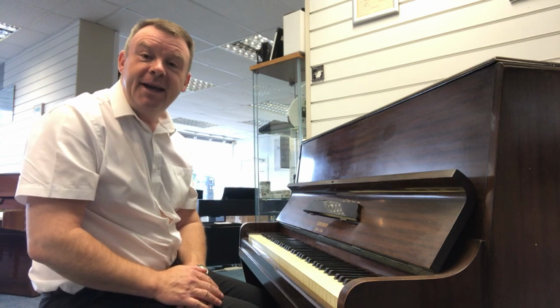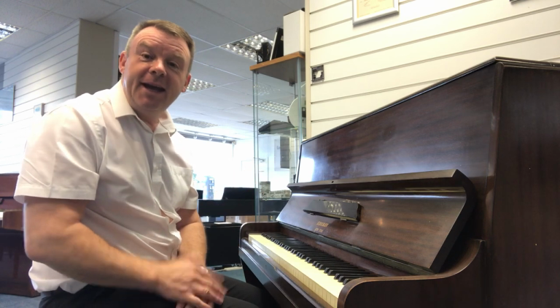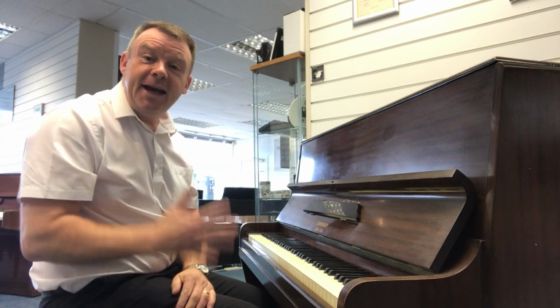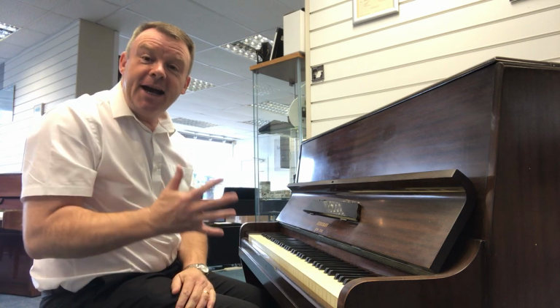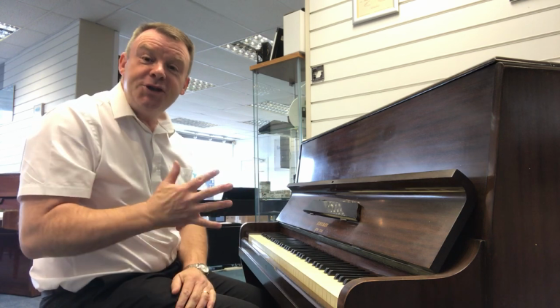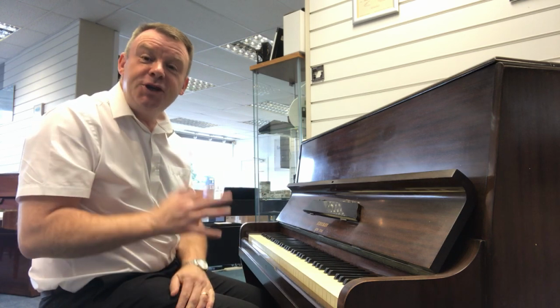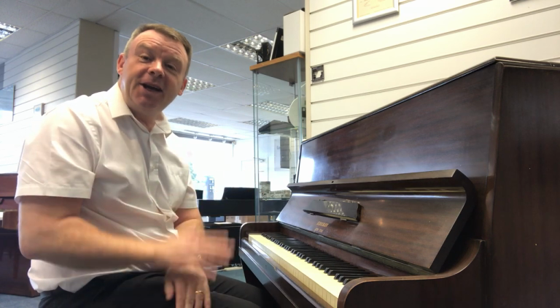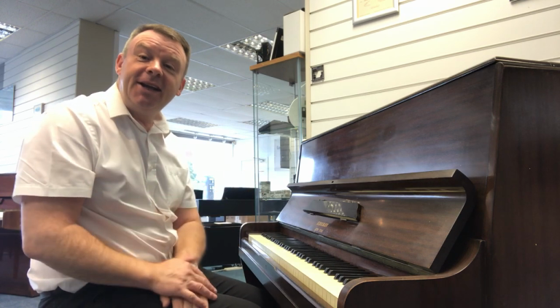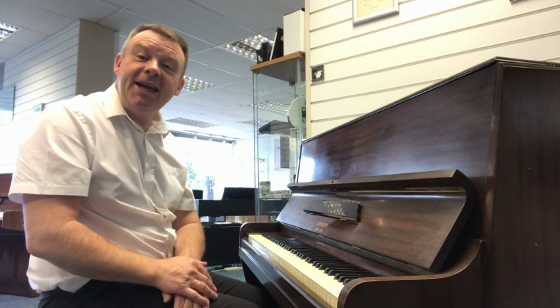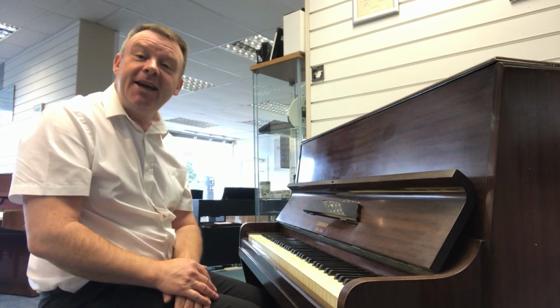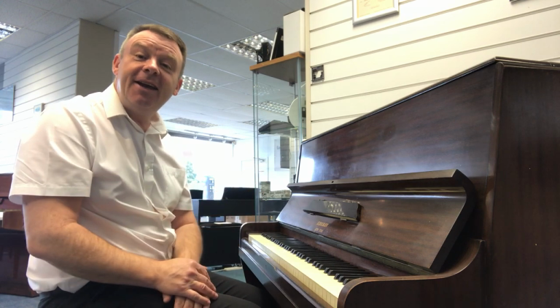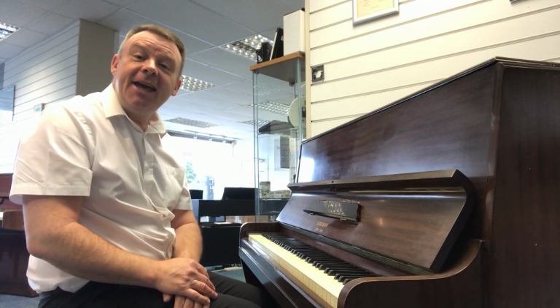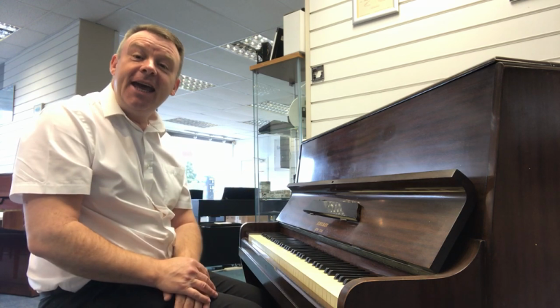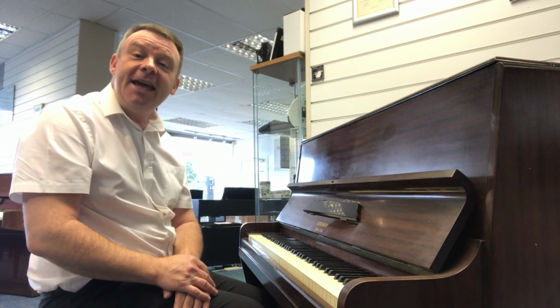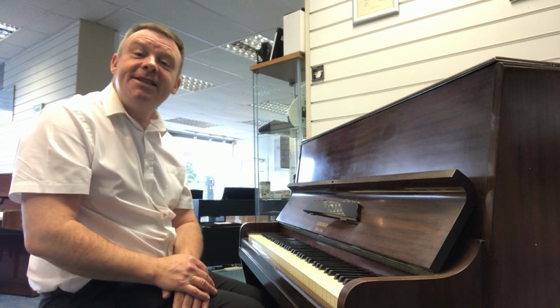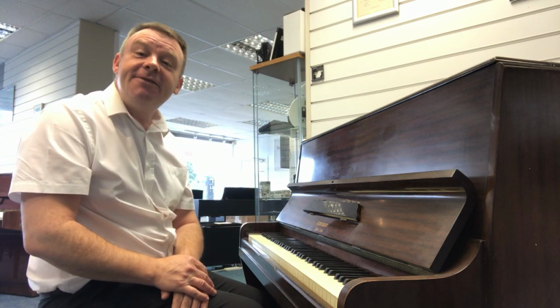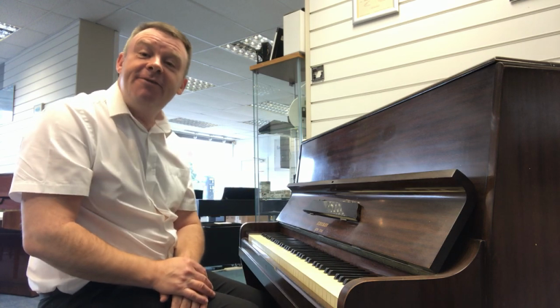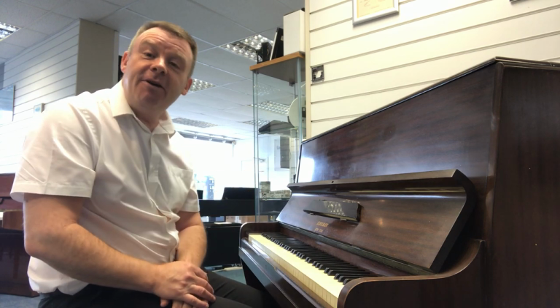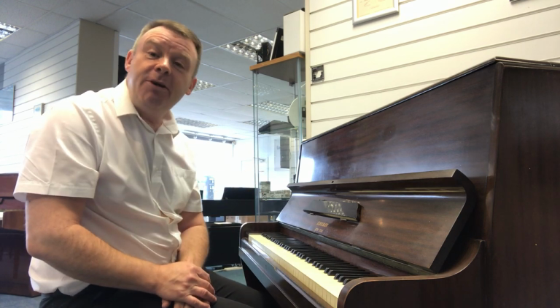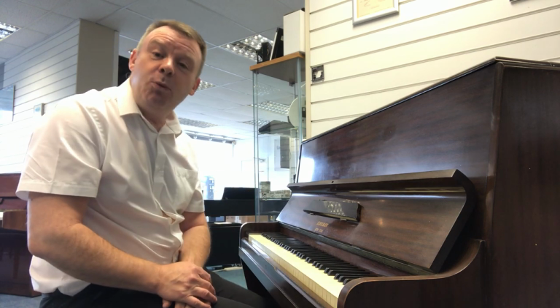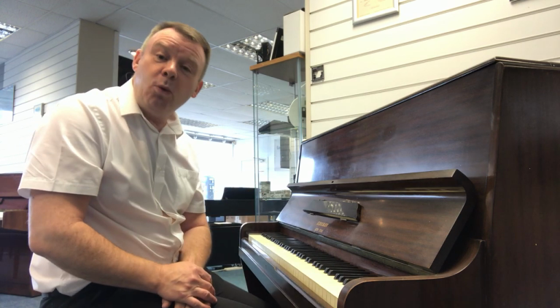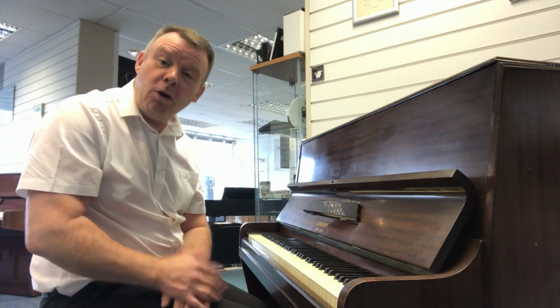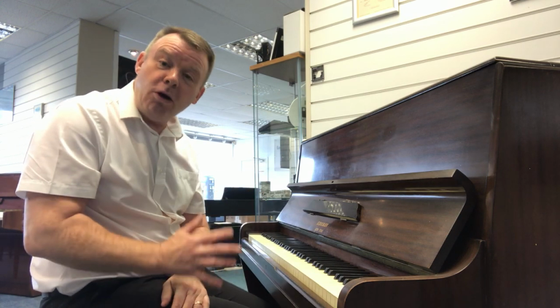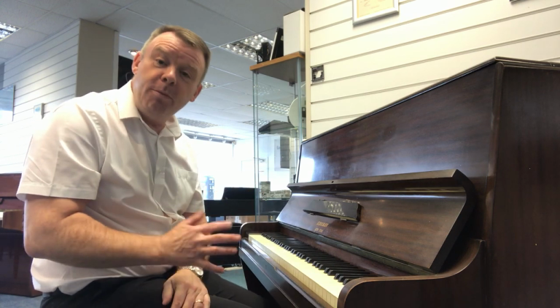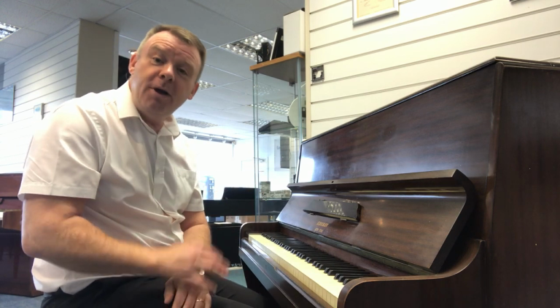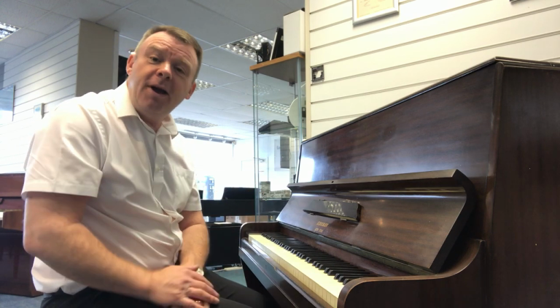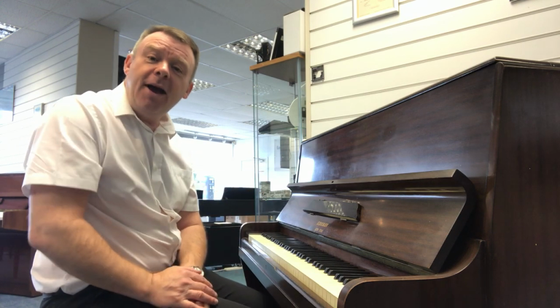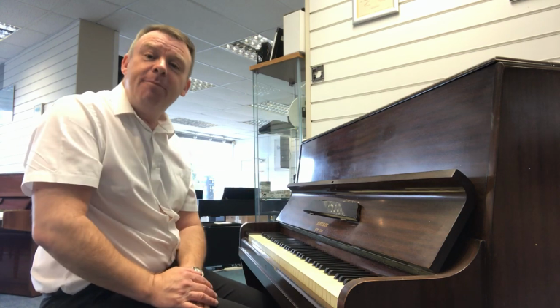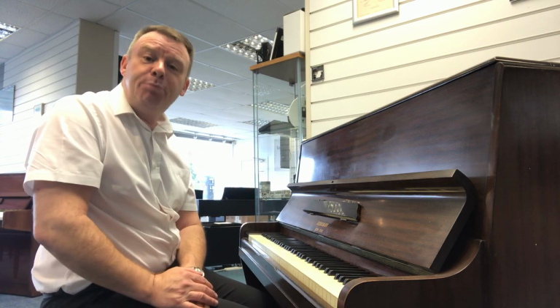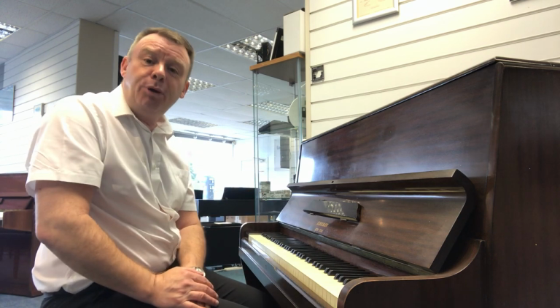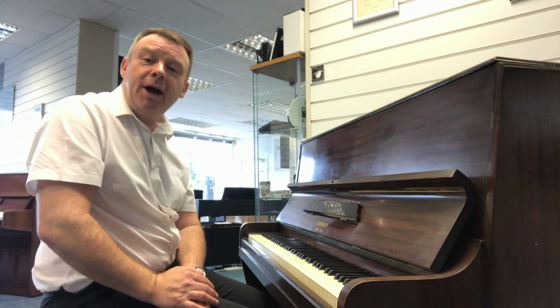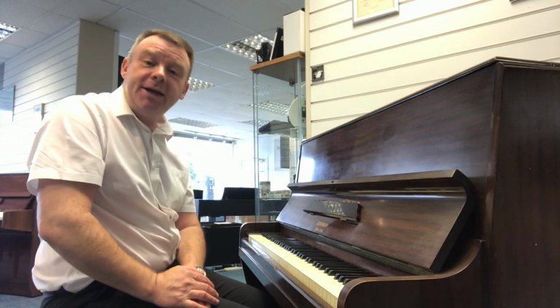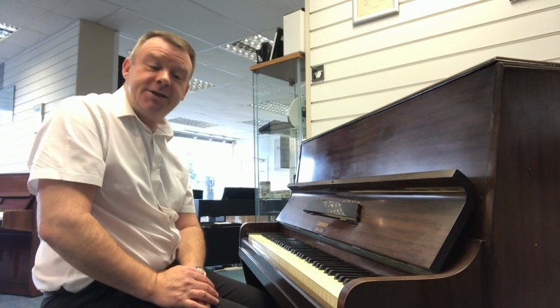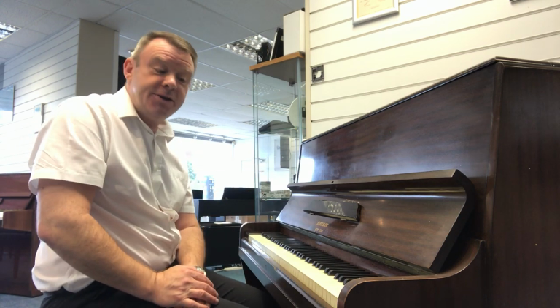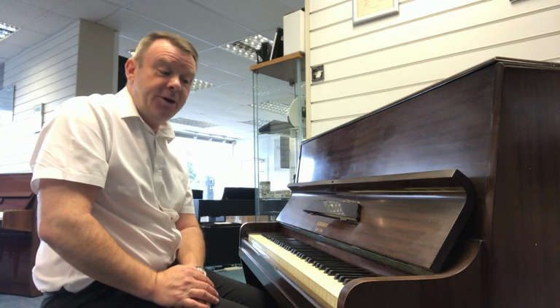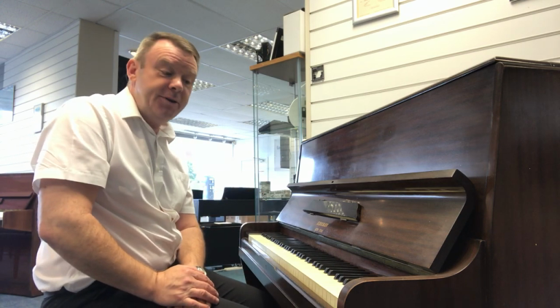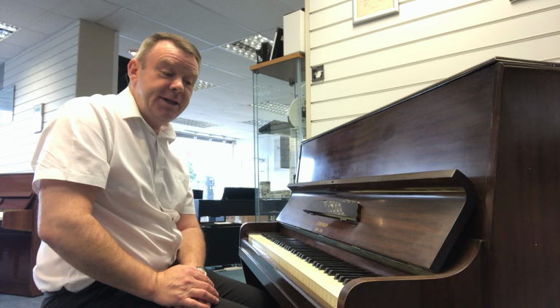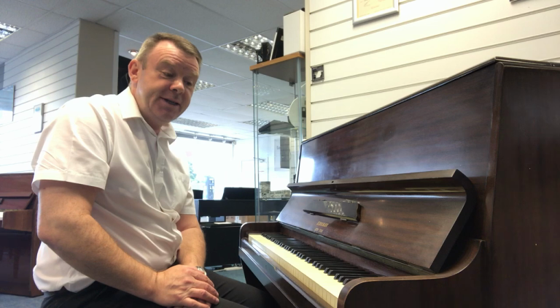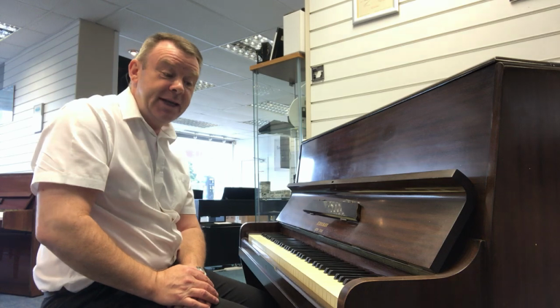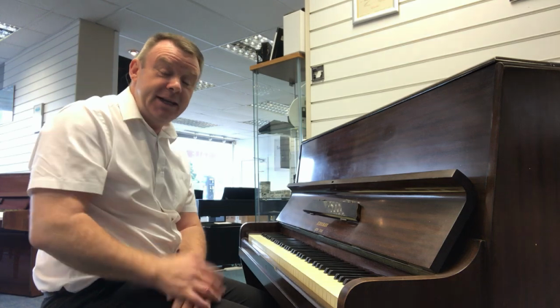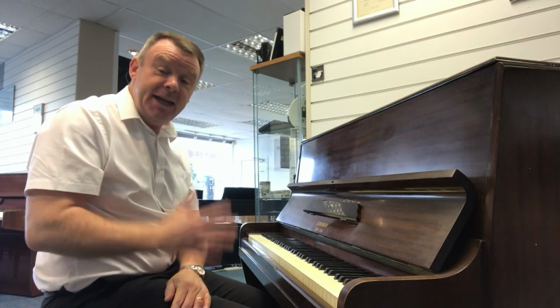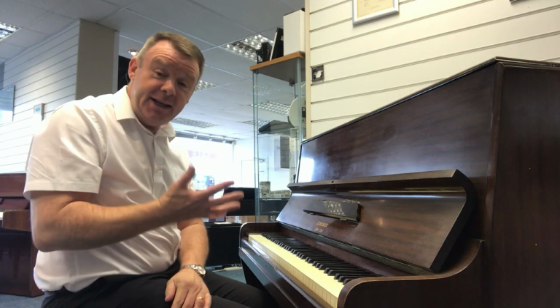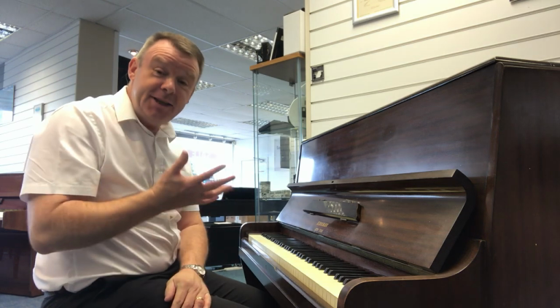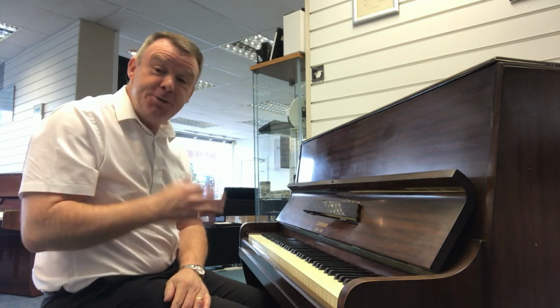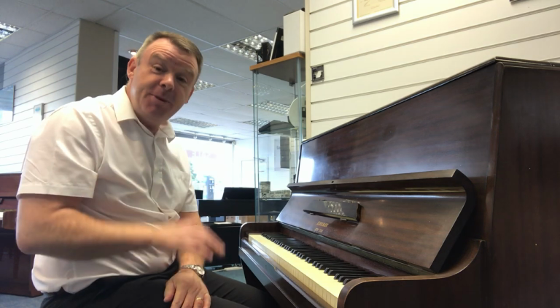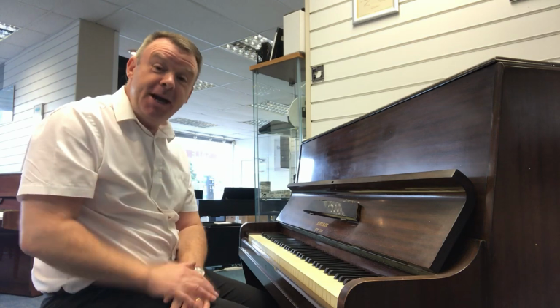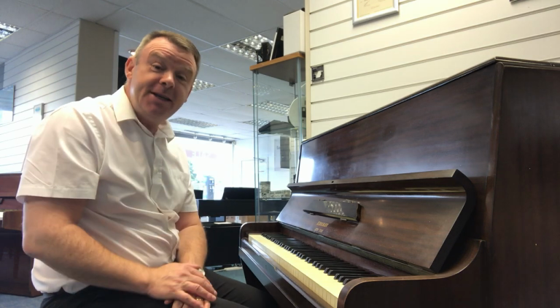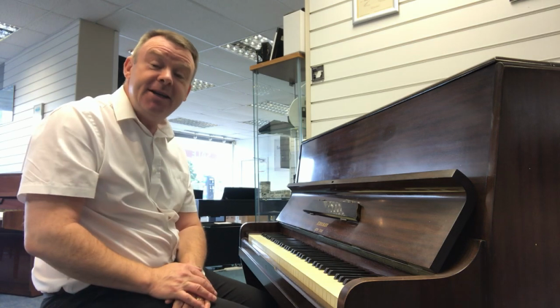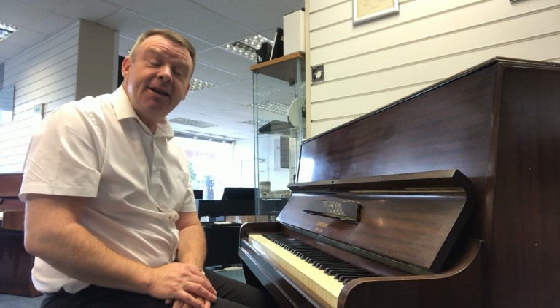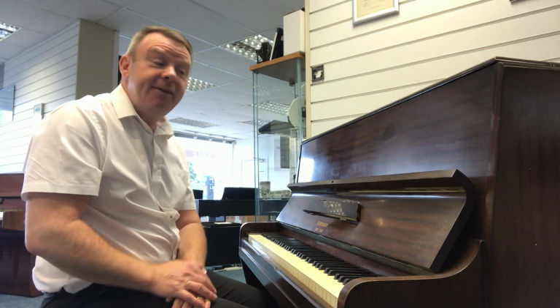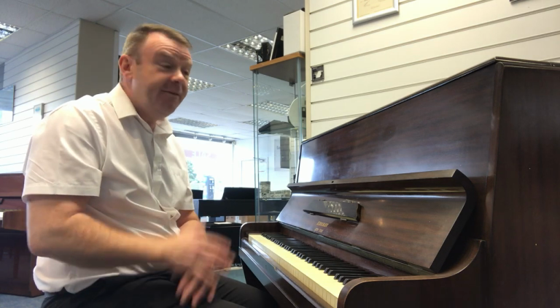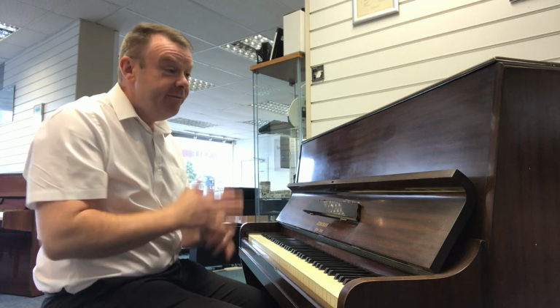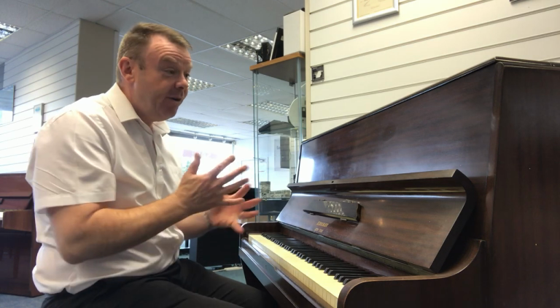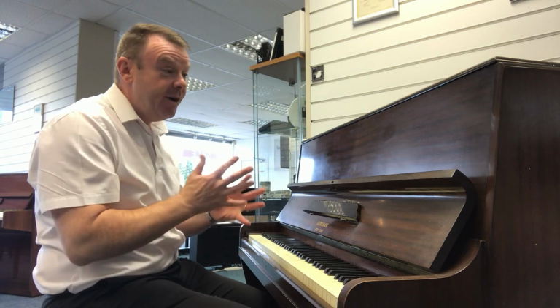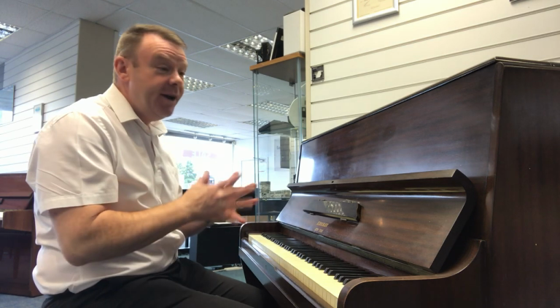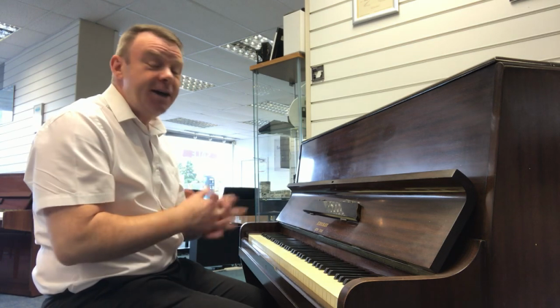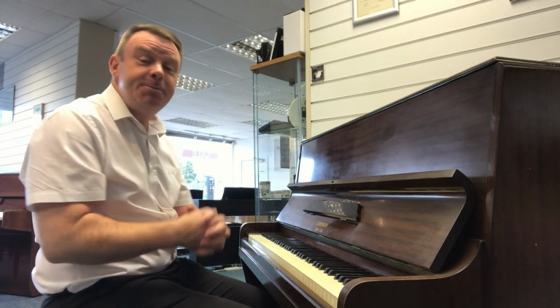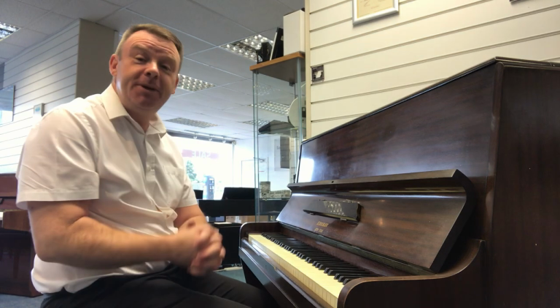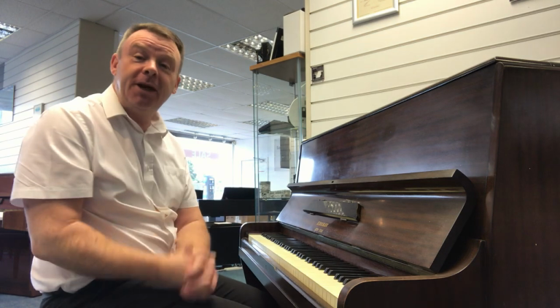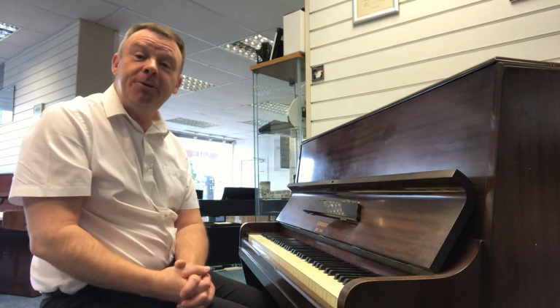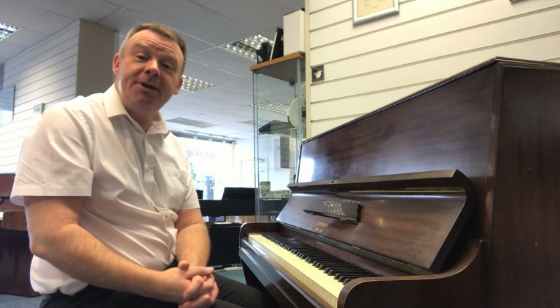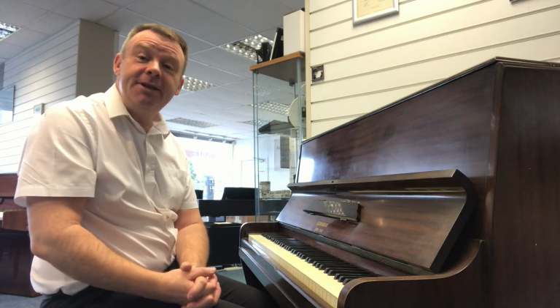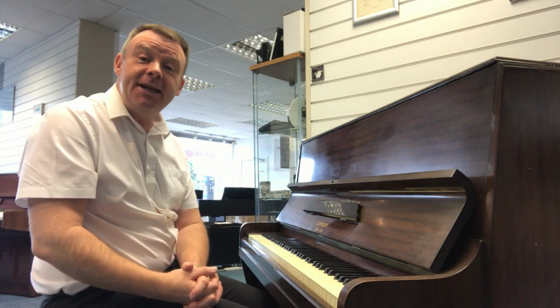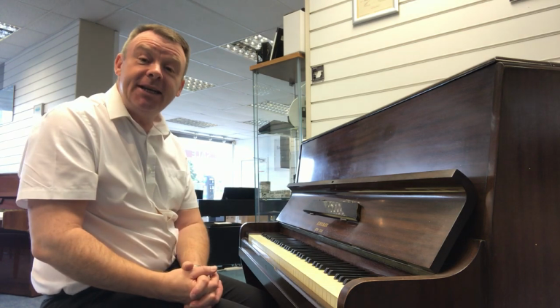As you can hear, it's a very warm and bright sound indeed. English made, very nice piano indeed.